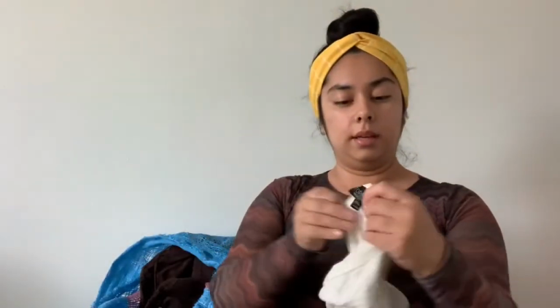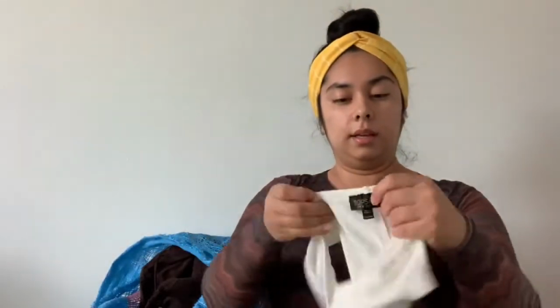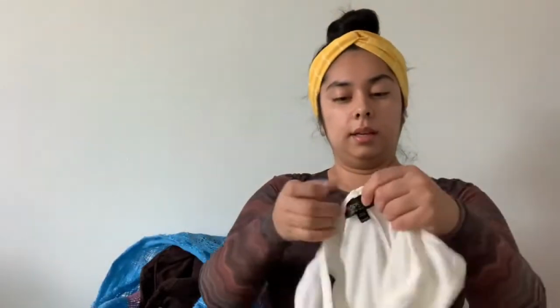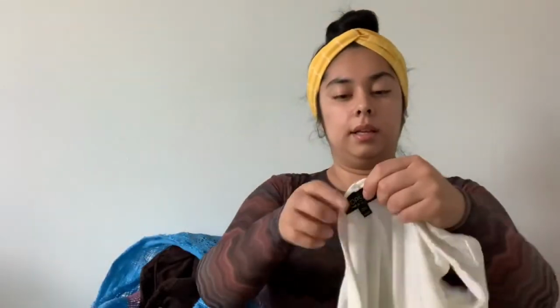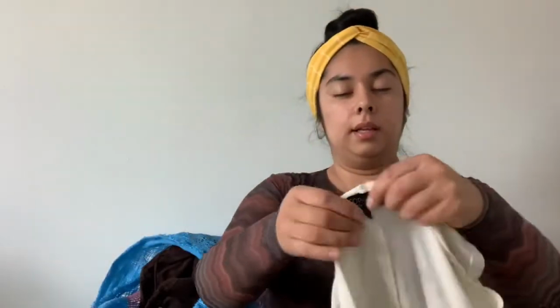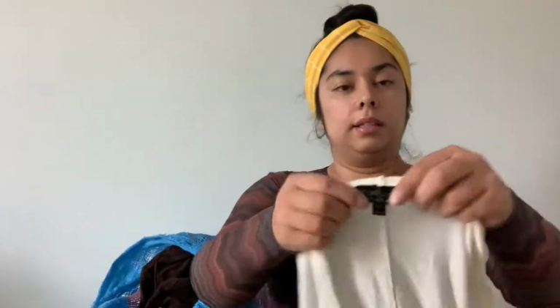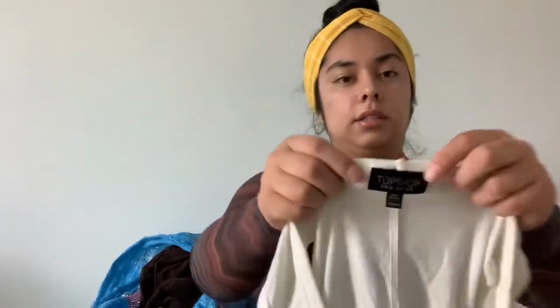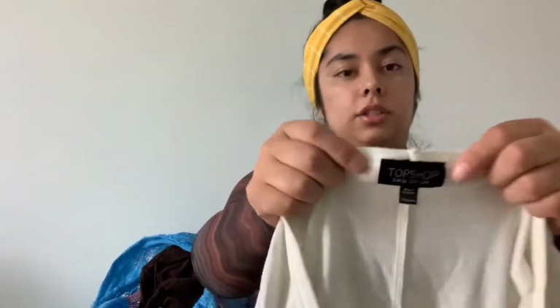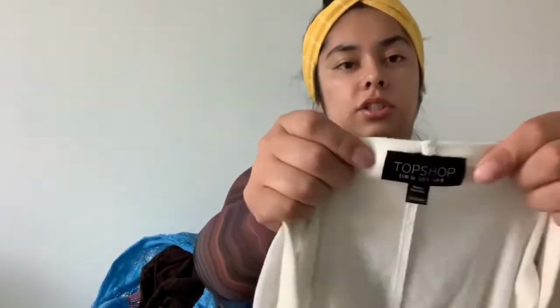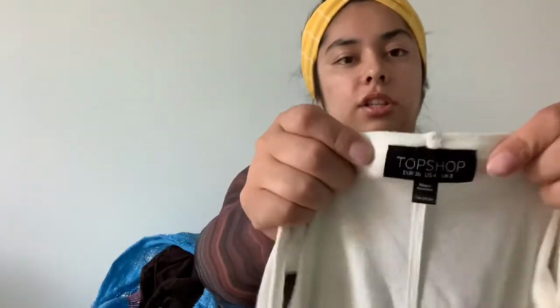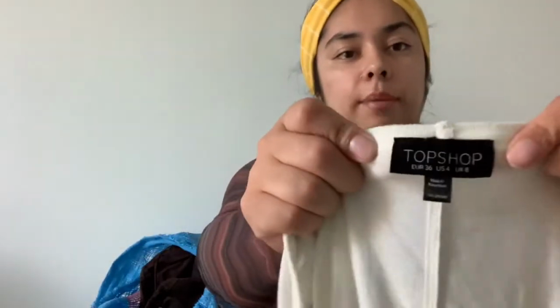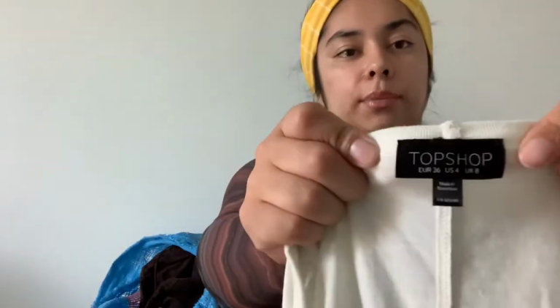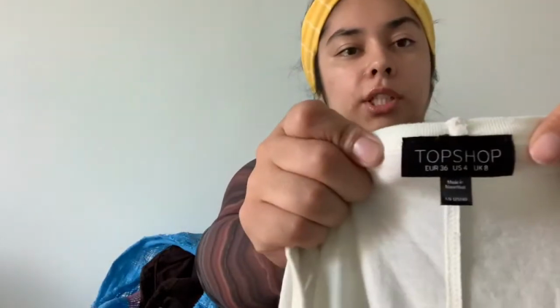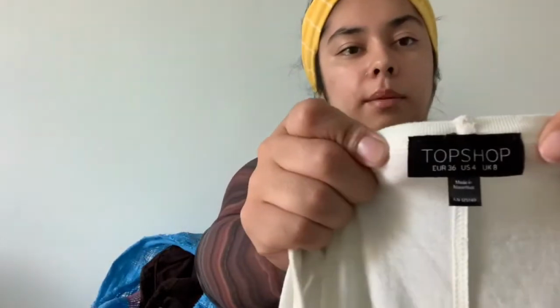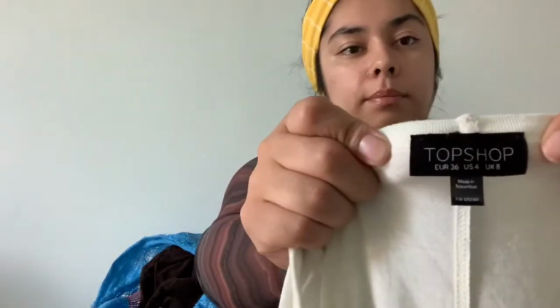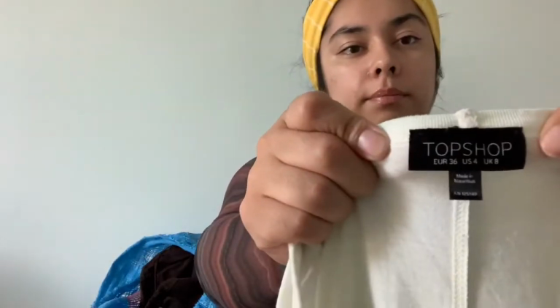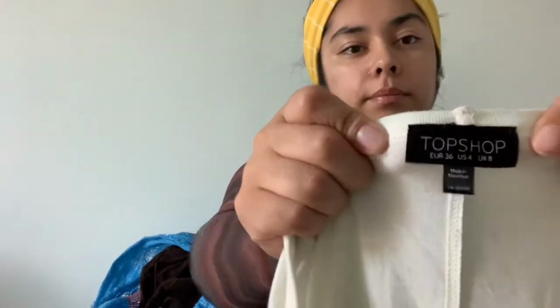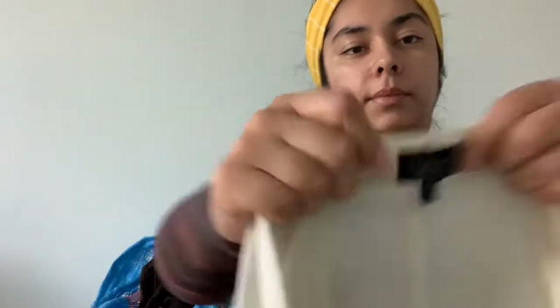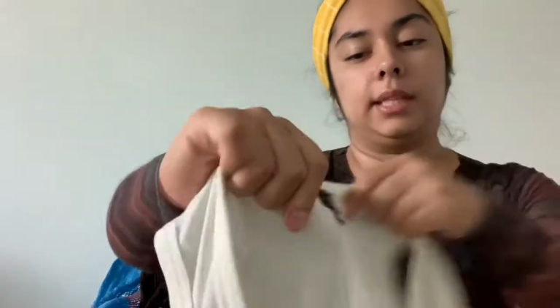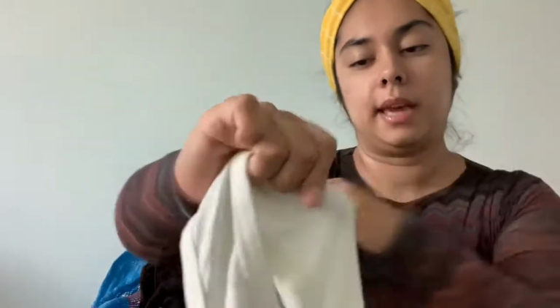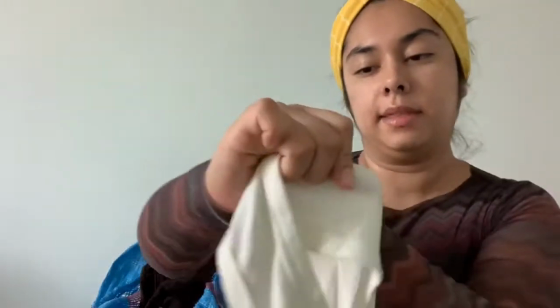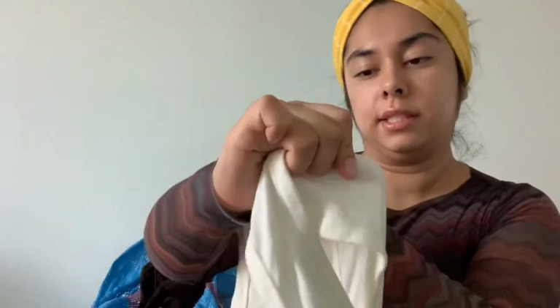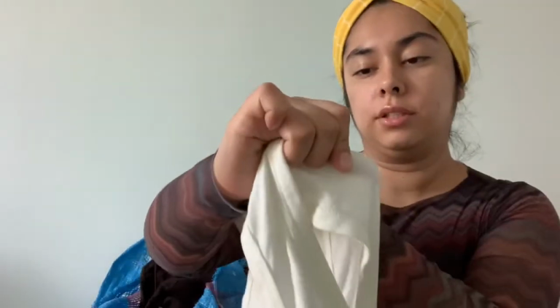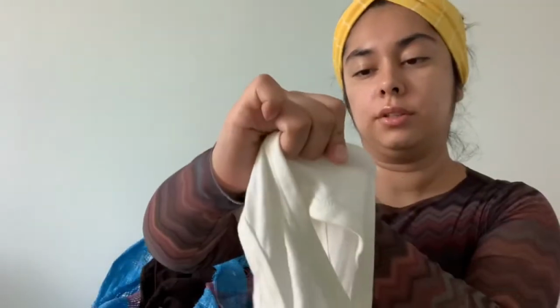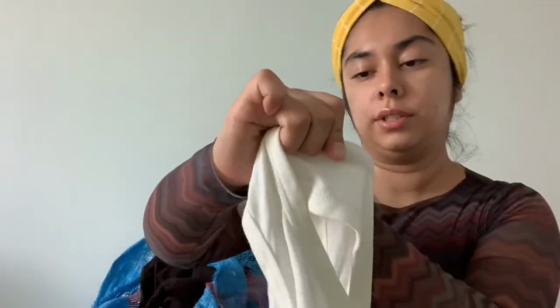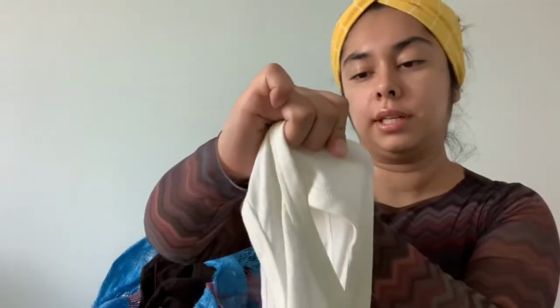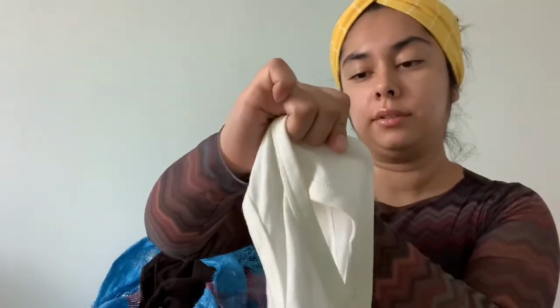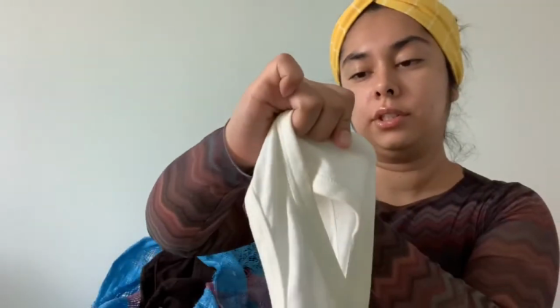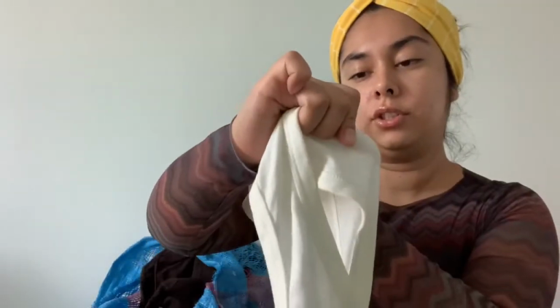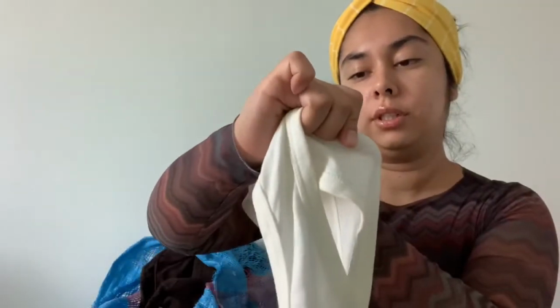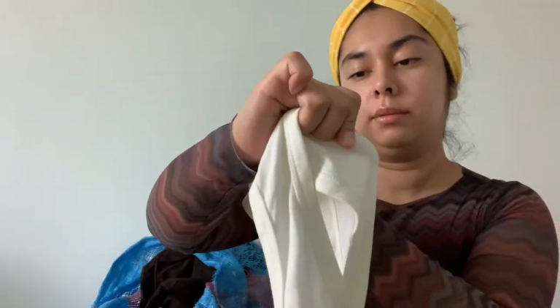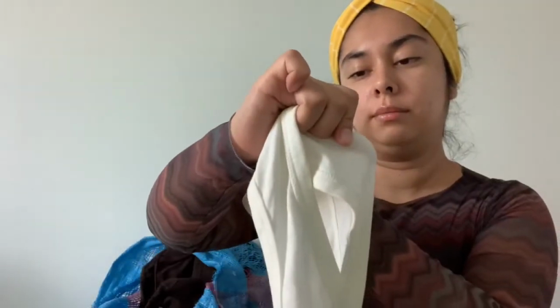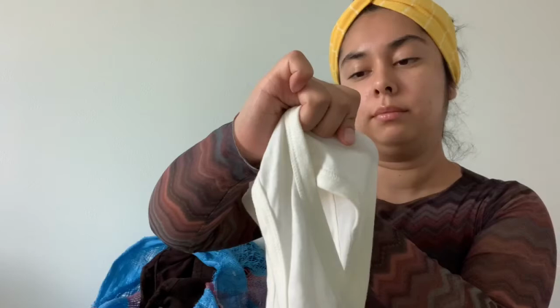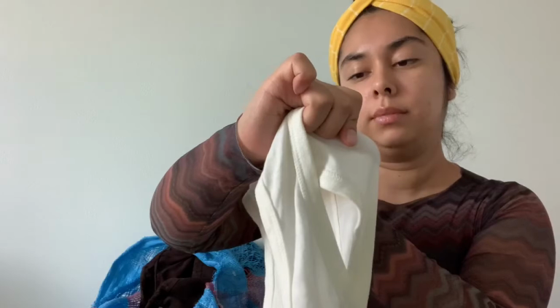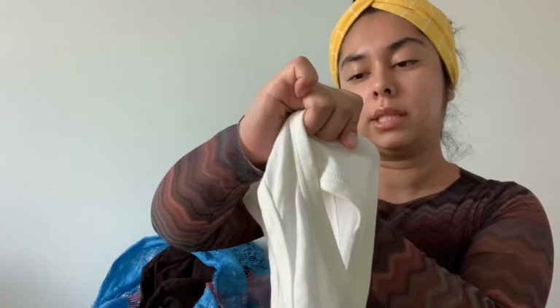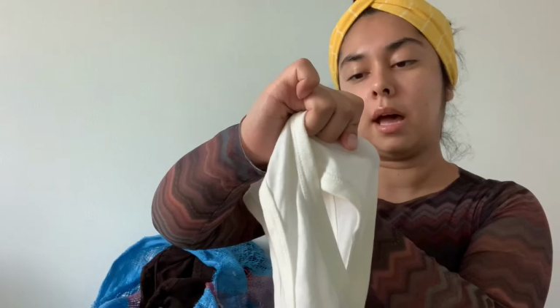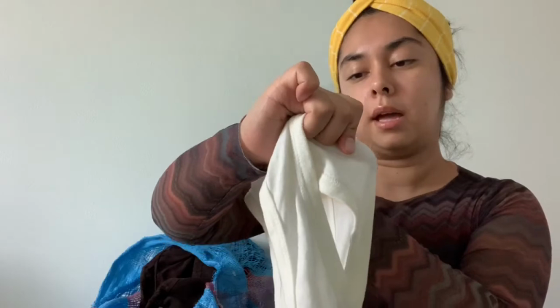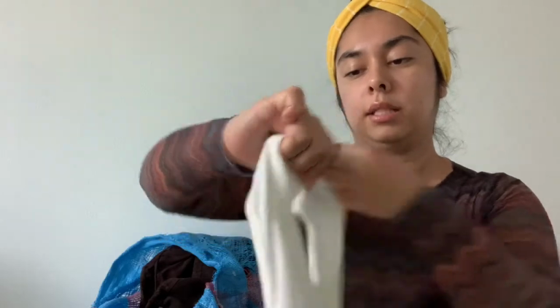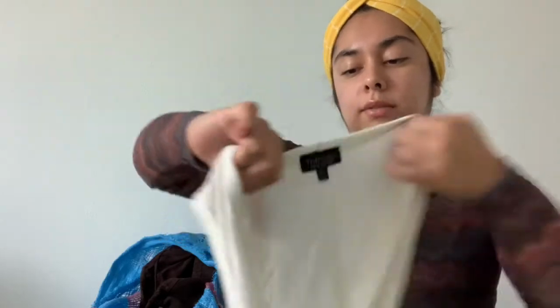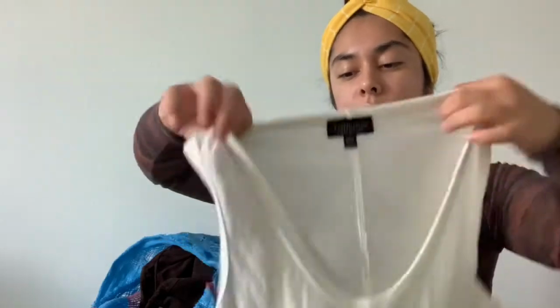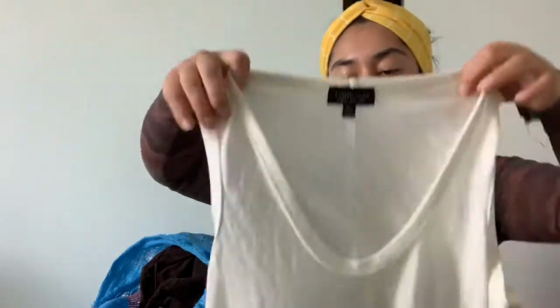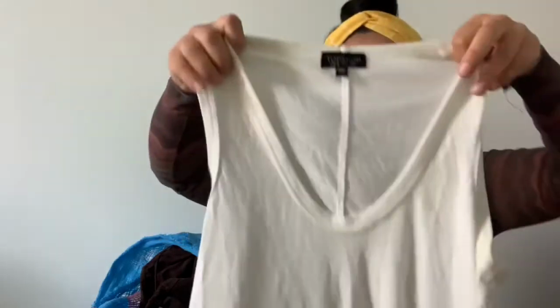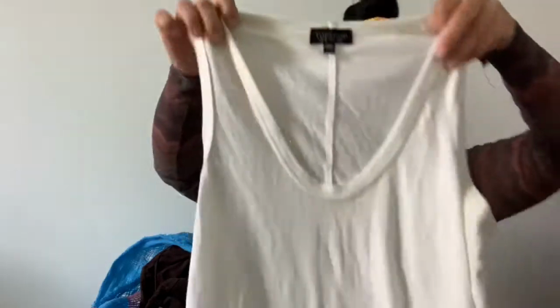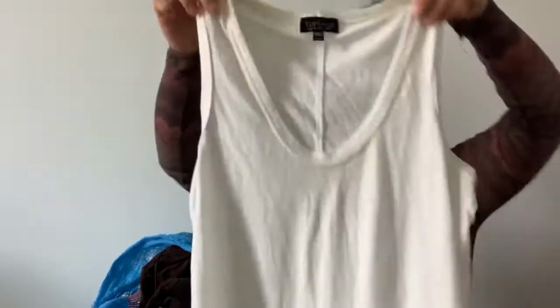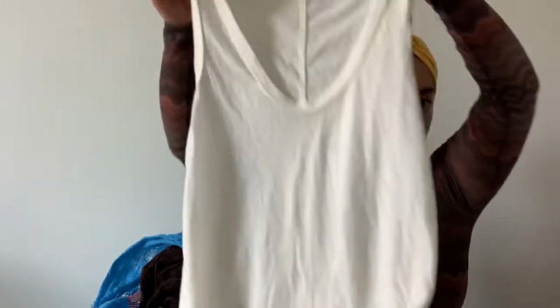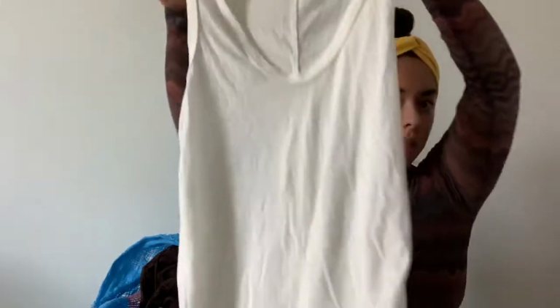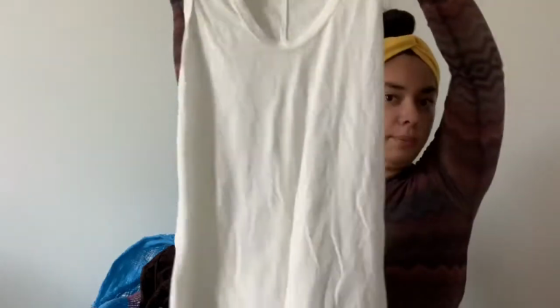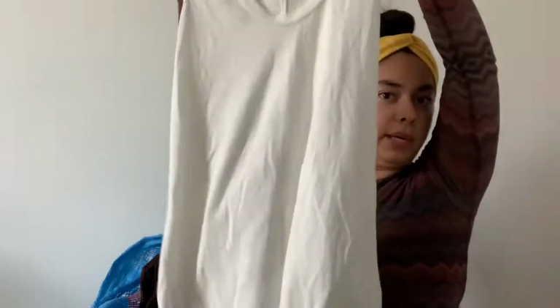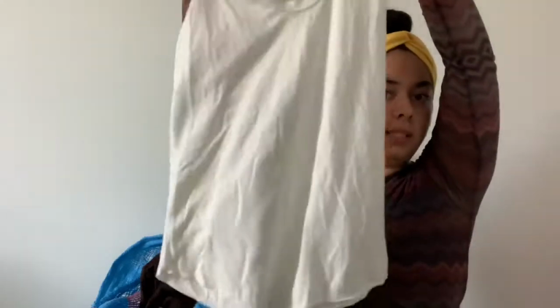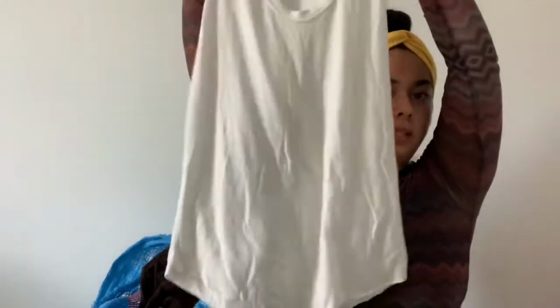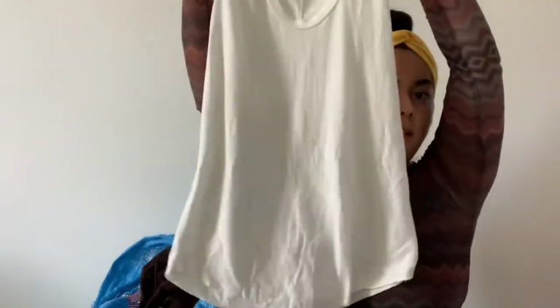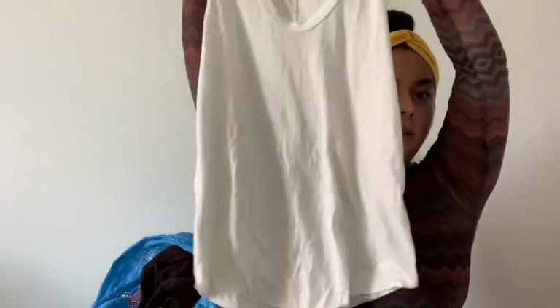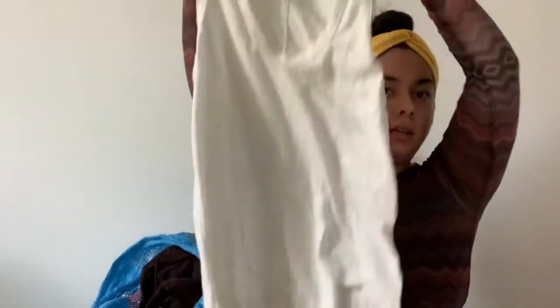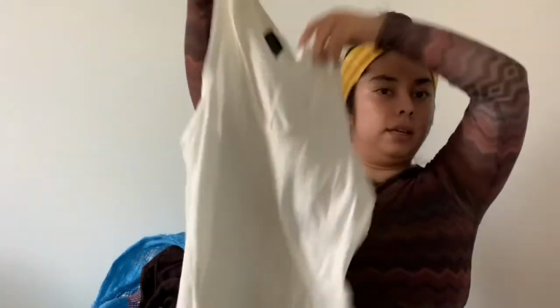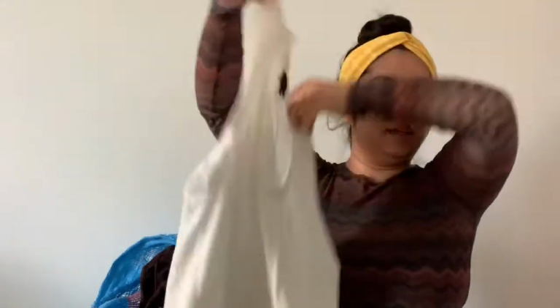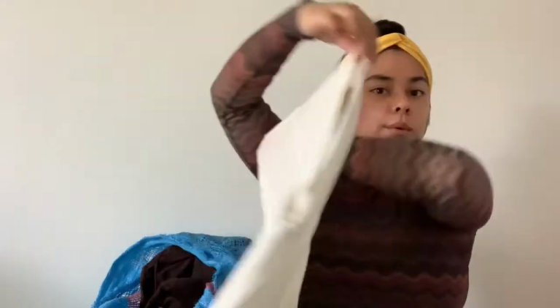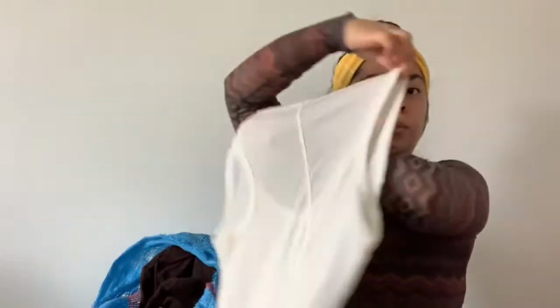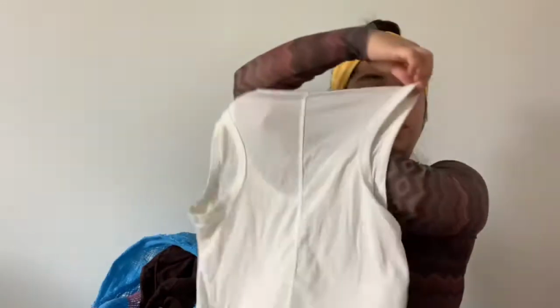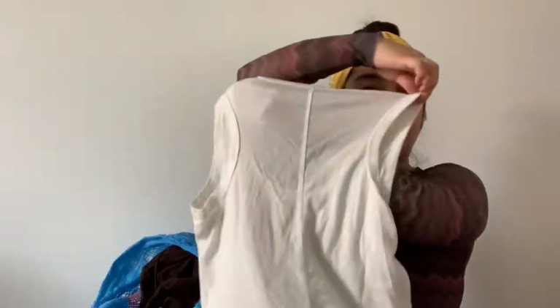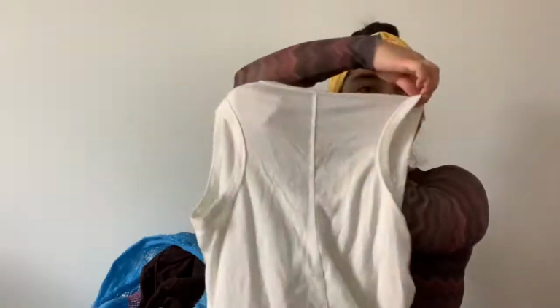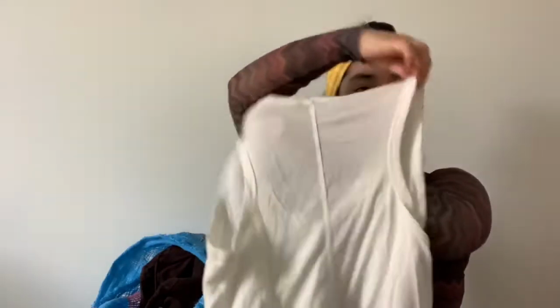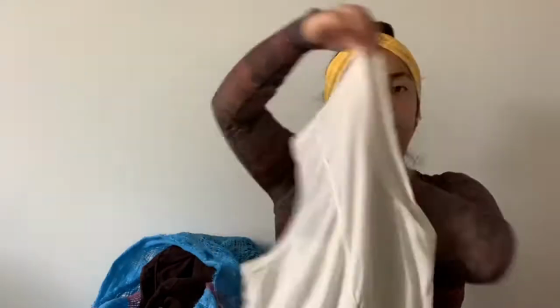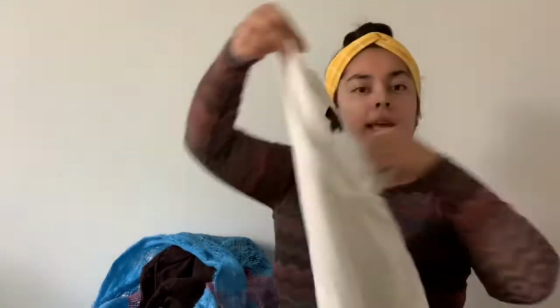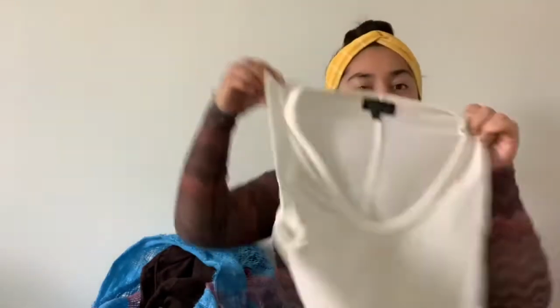This is just a Topshop — also sold at Nordstrom — size 4, just a basic white tank.